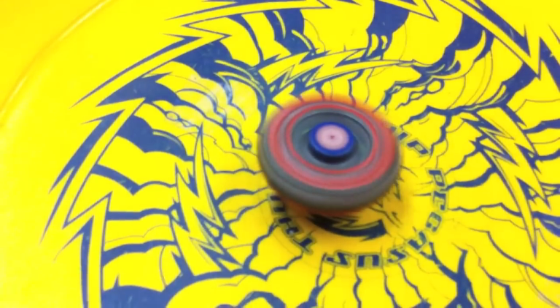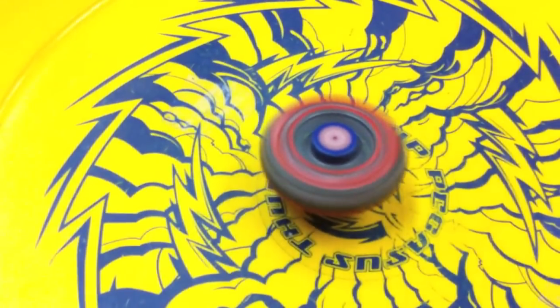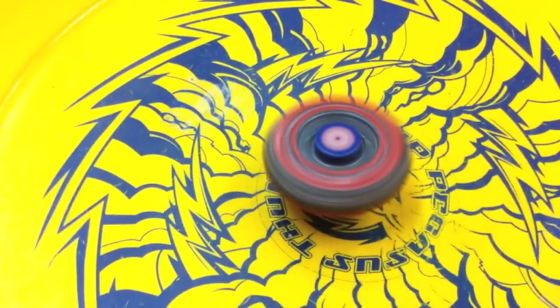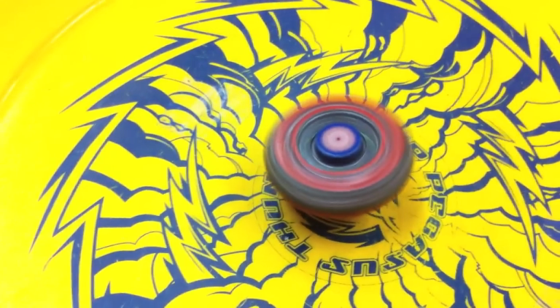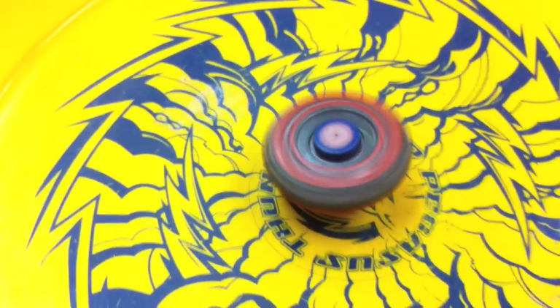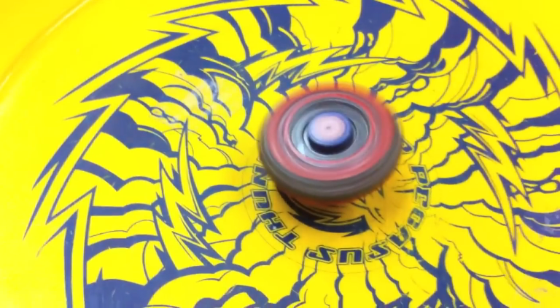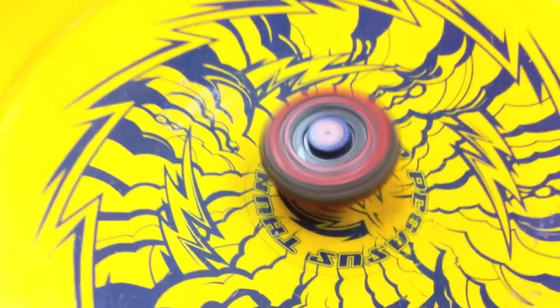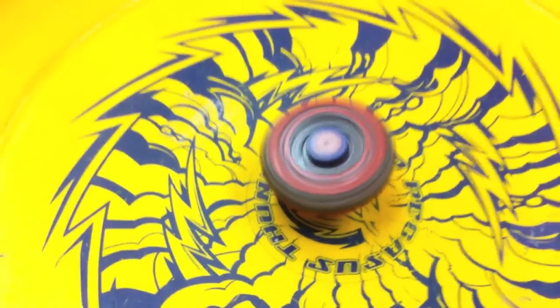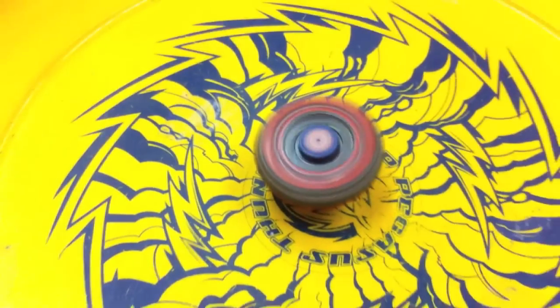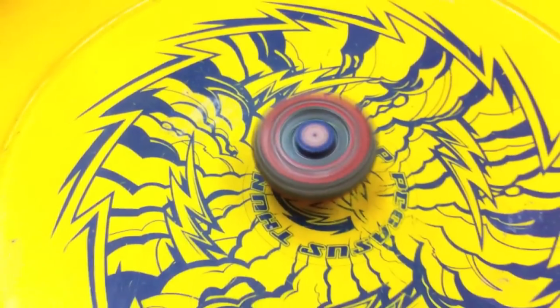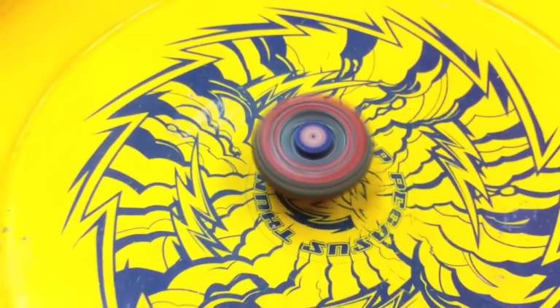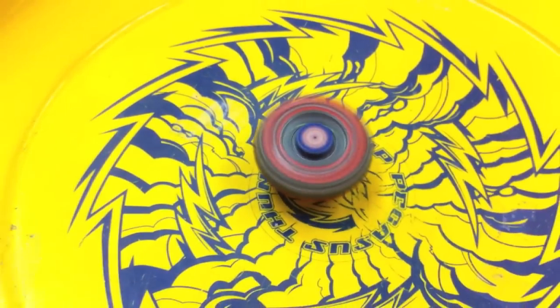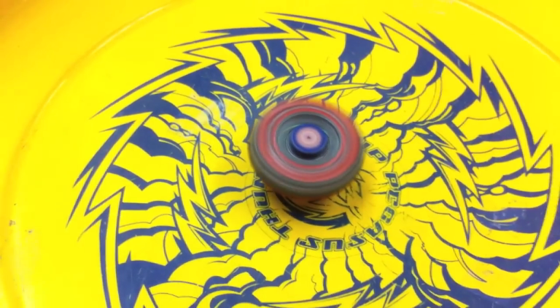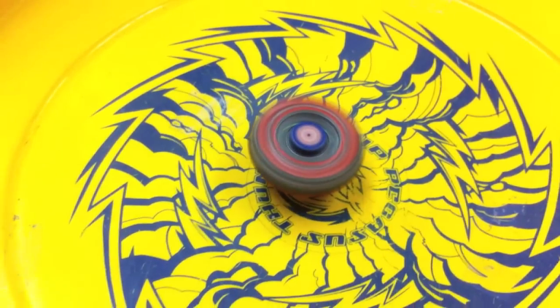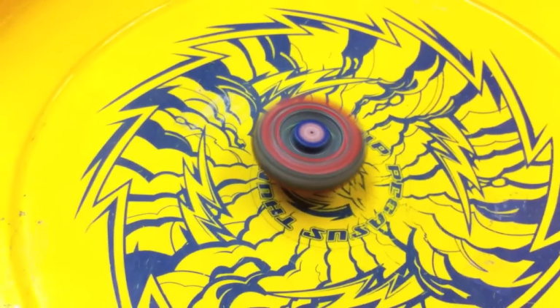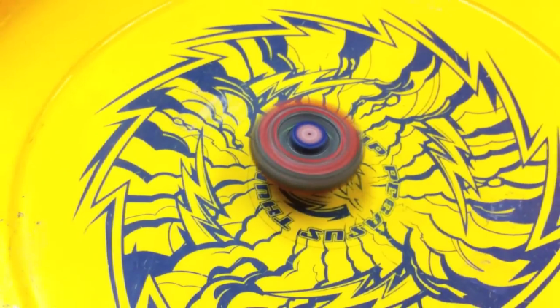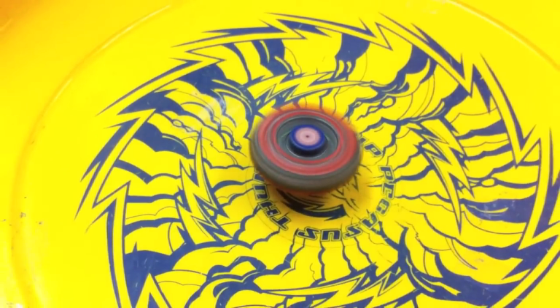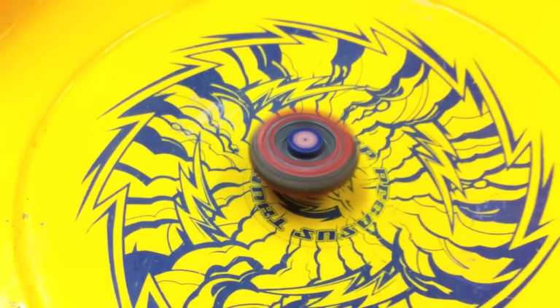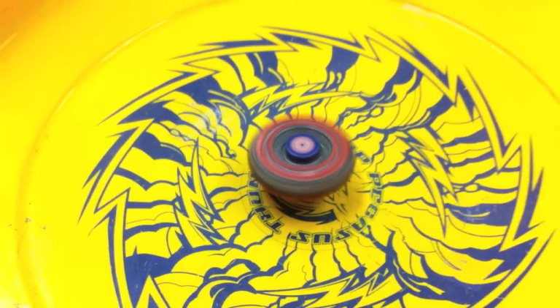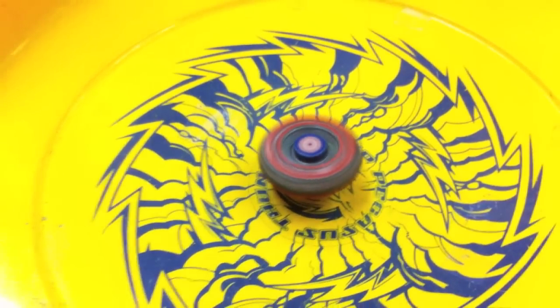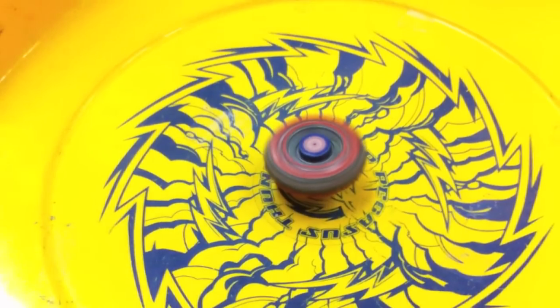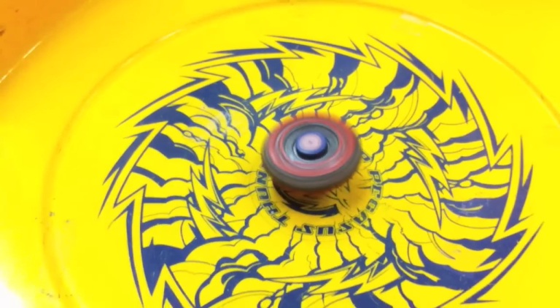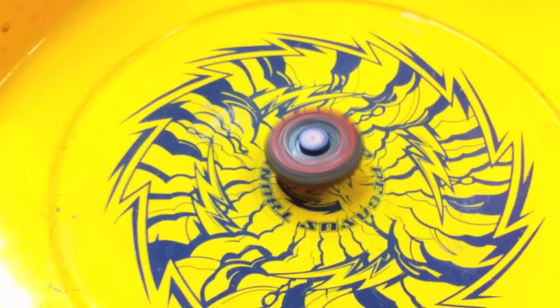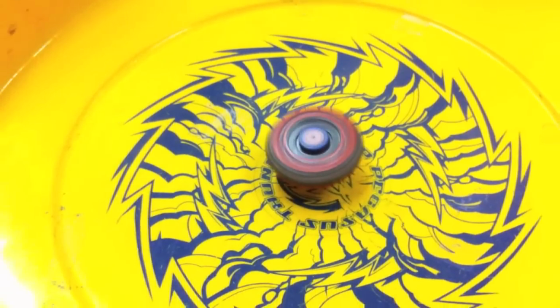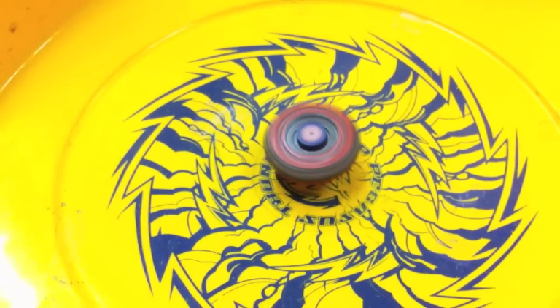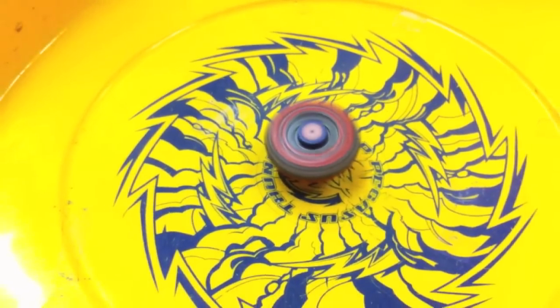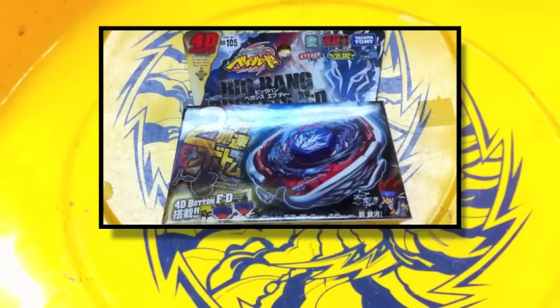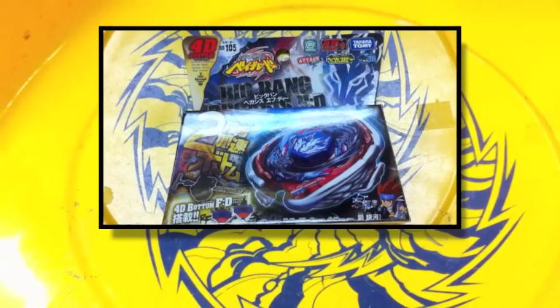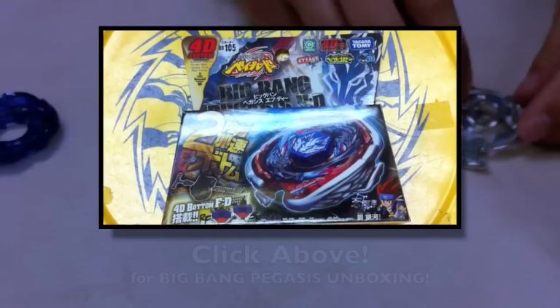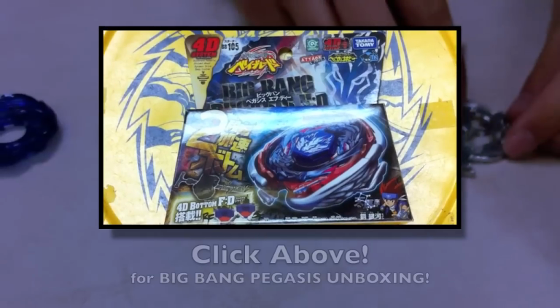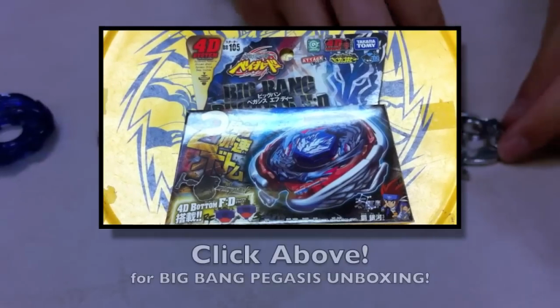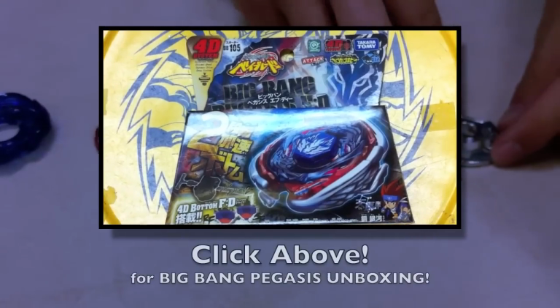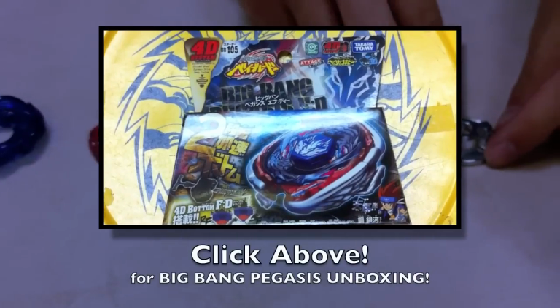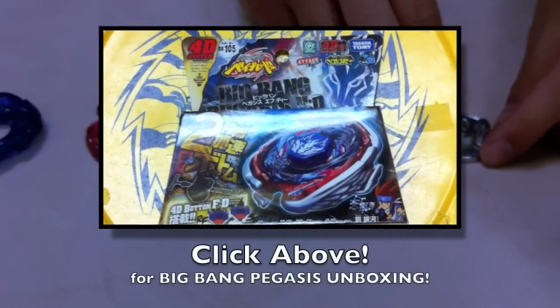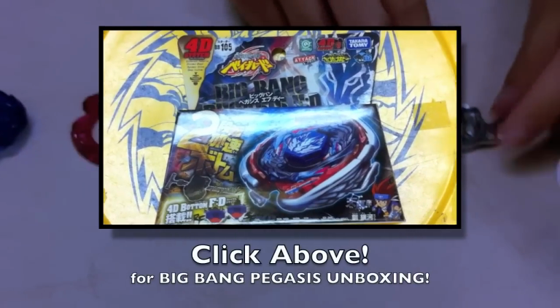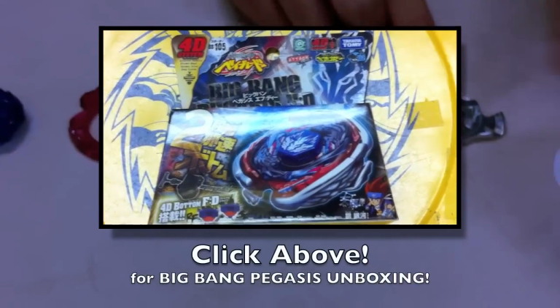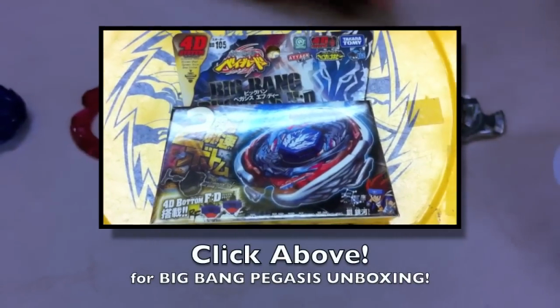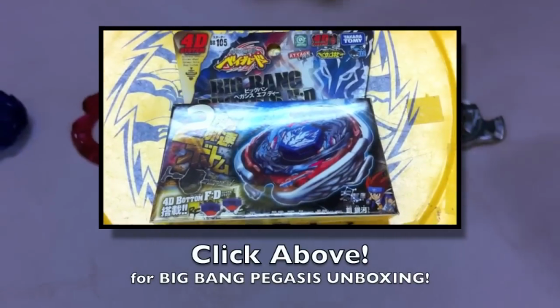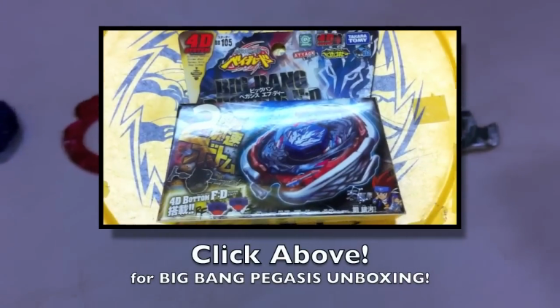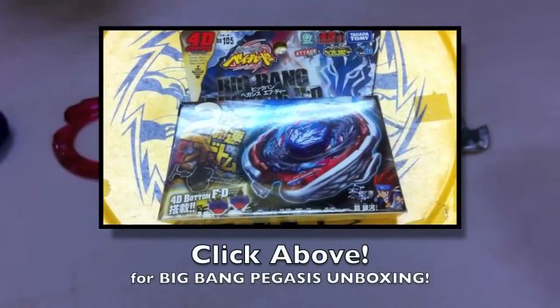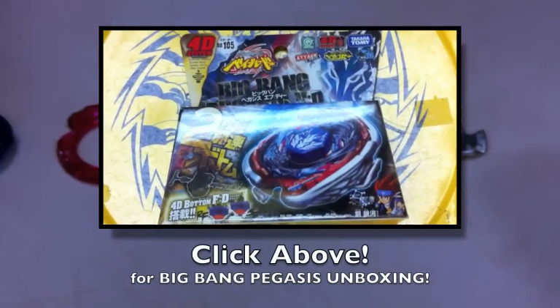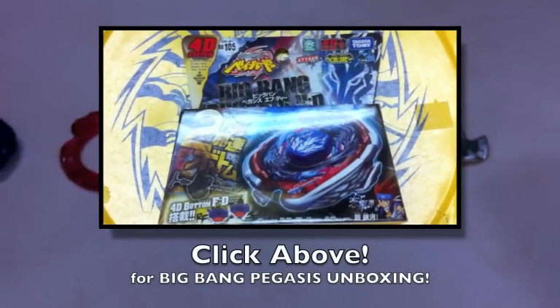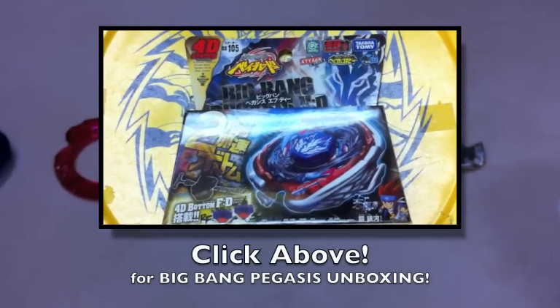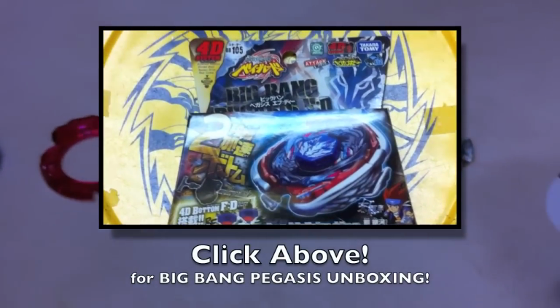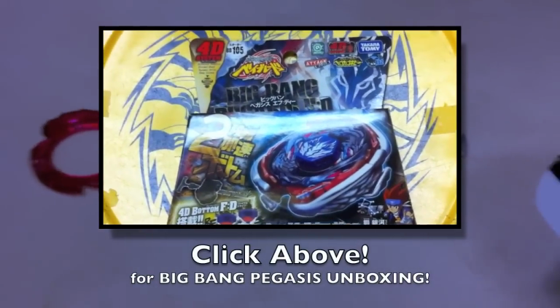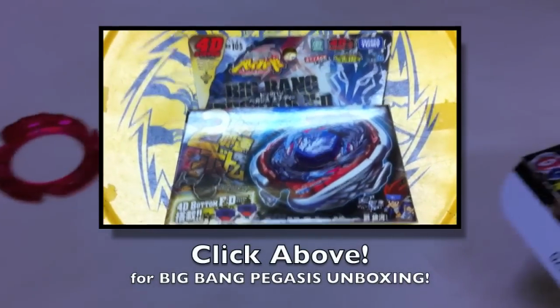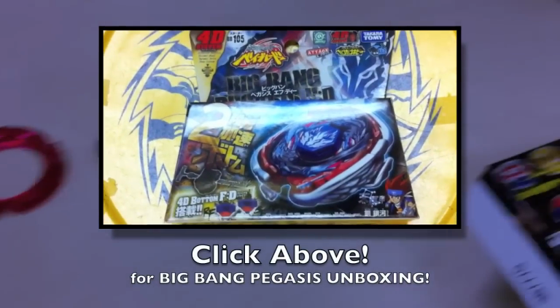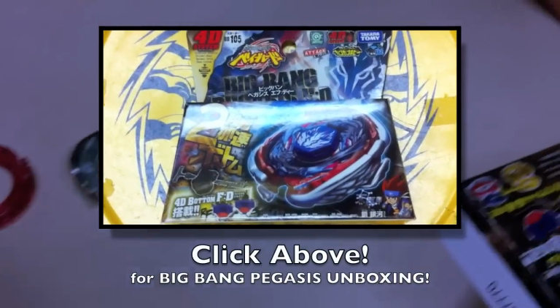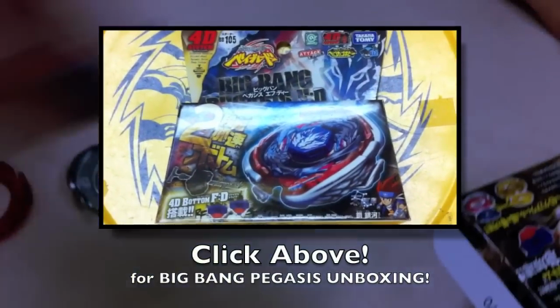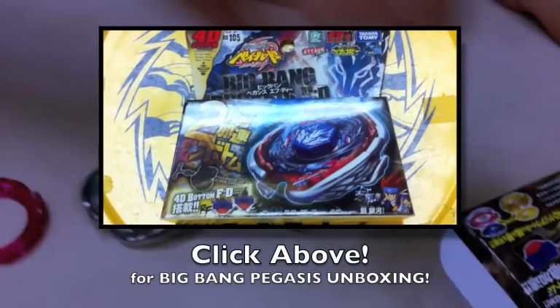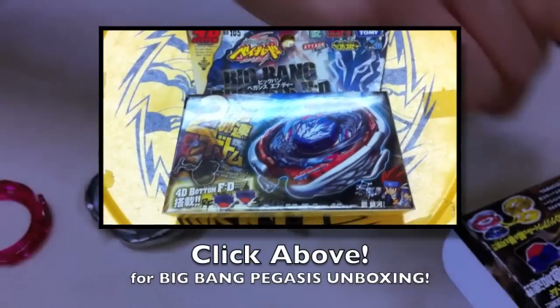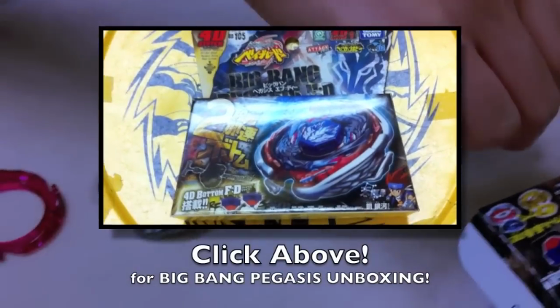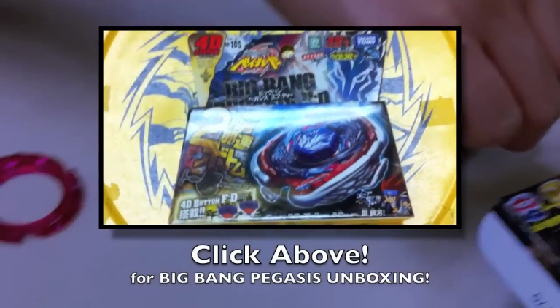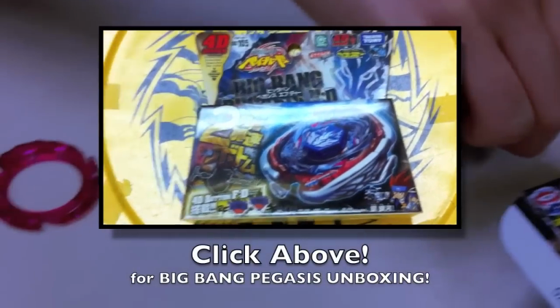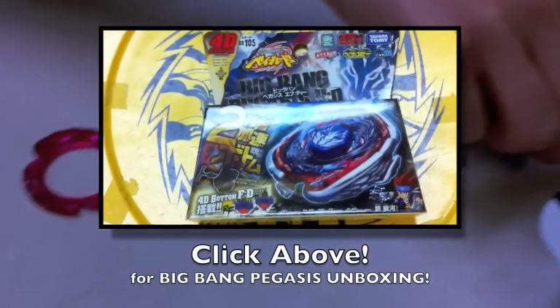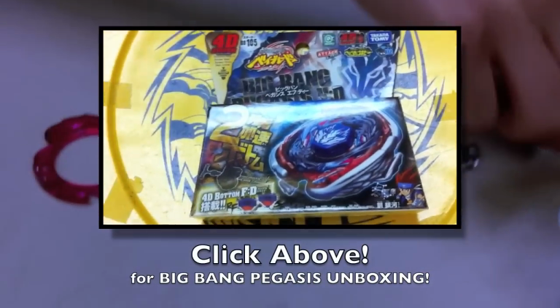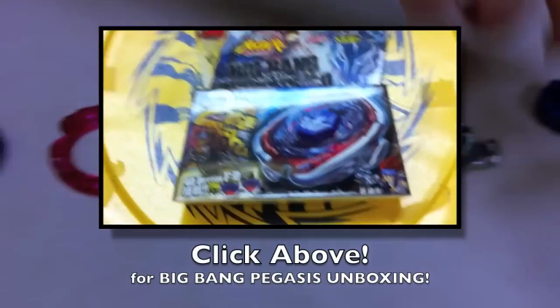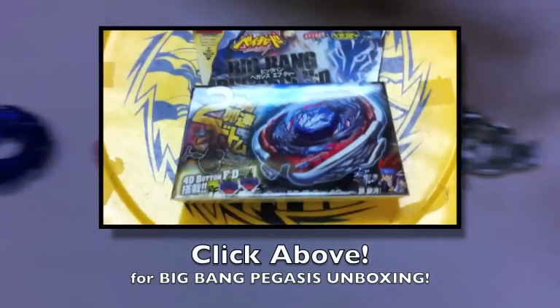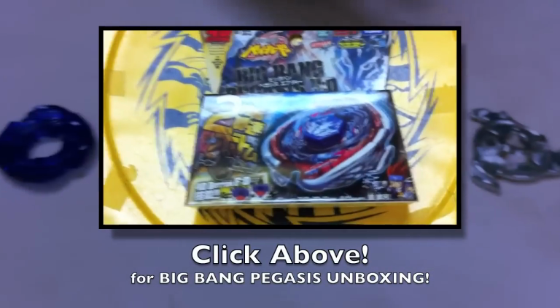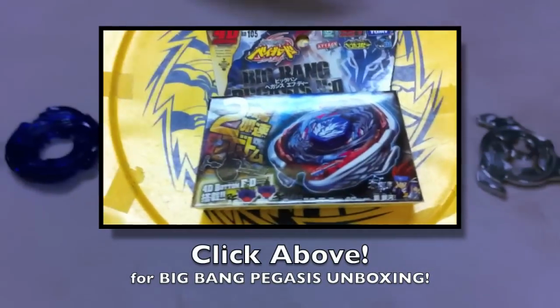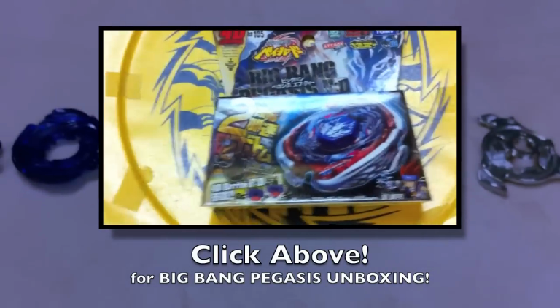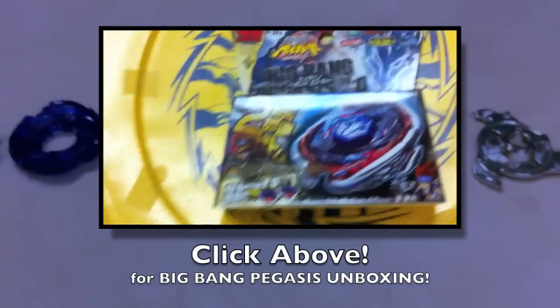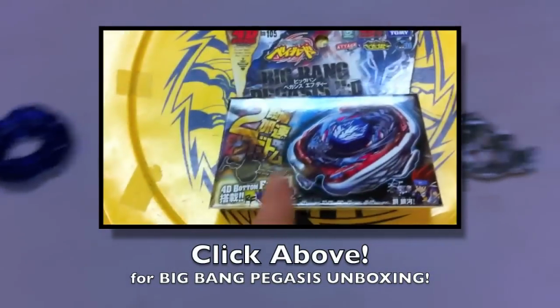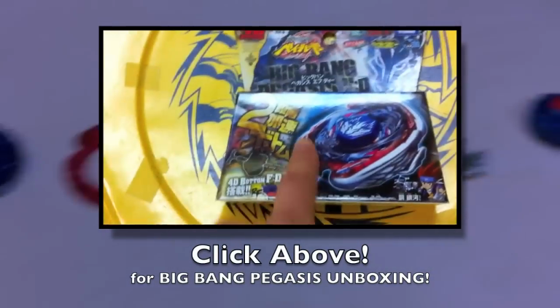Better for maybe zombying, stealing spin kind of thing. If you want to check out the unboxing on Big Bang Pegasus FD, make sure you click on this video right now.